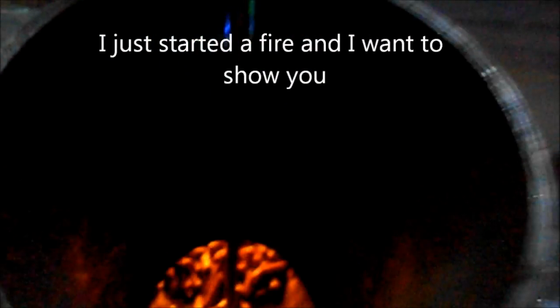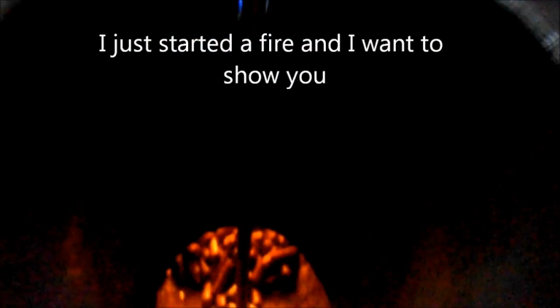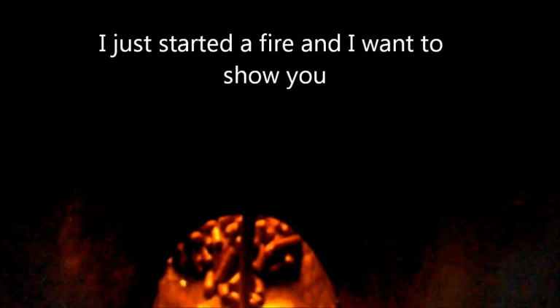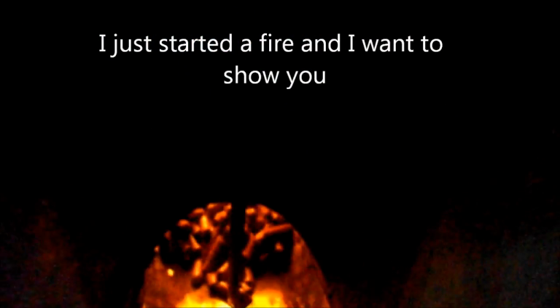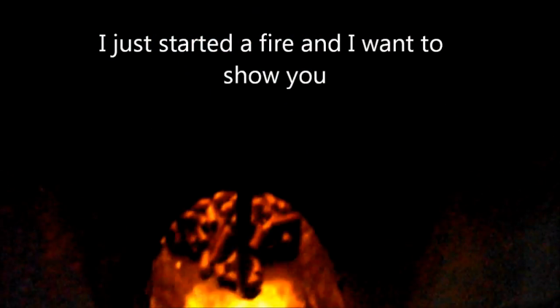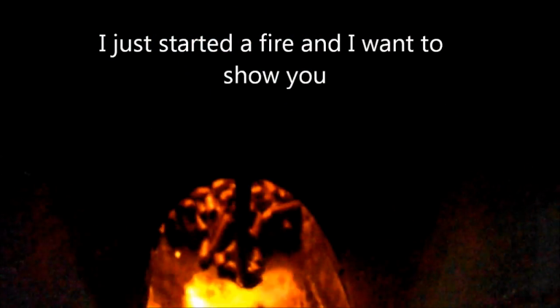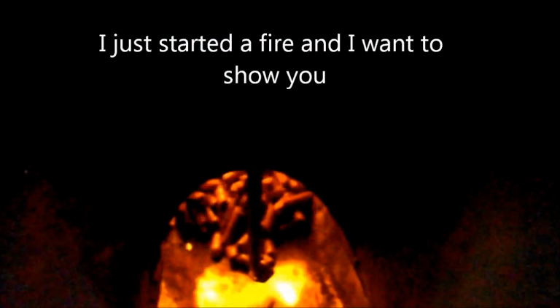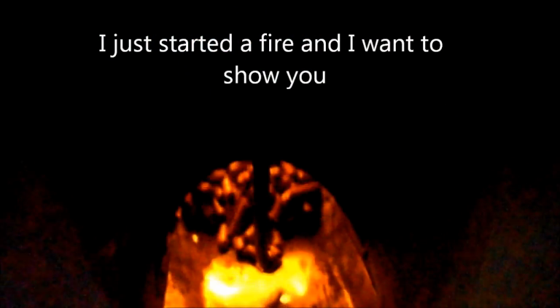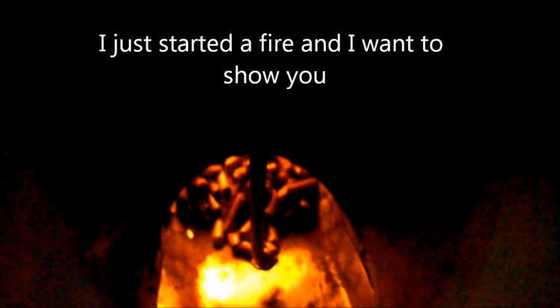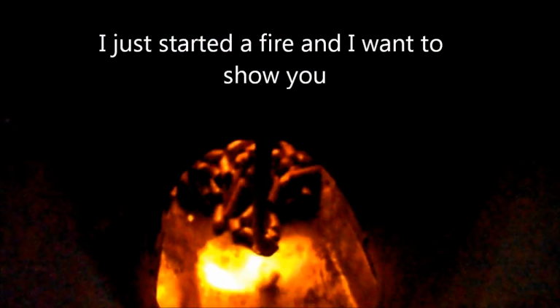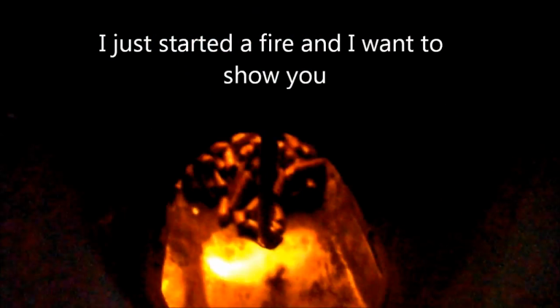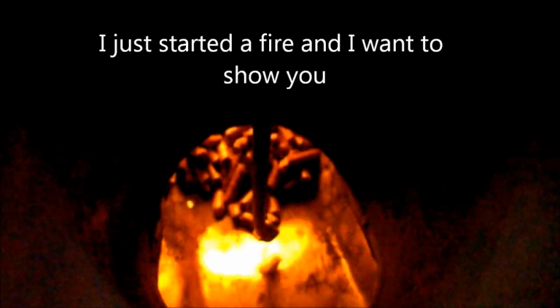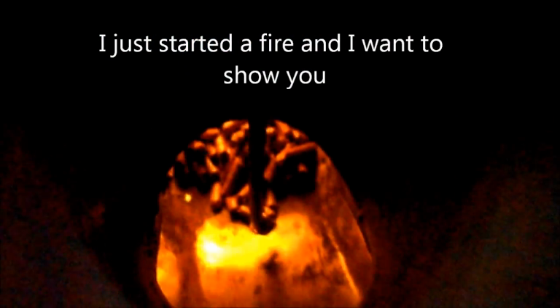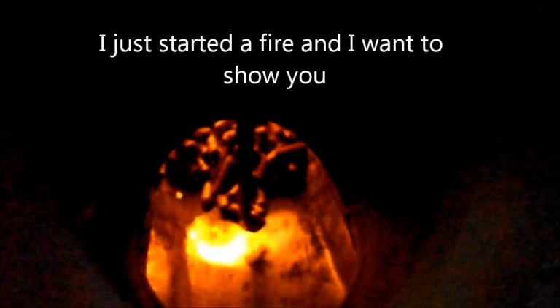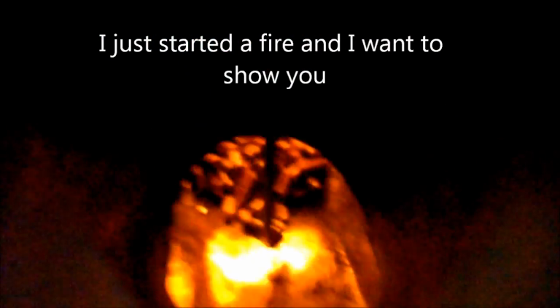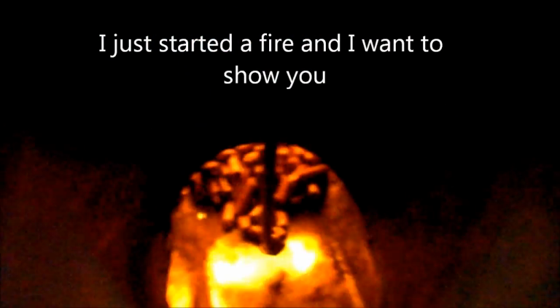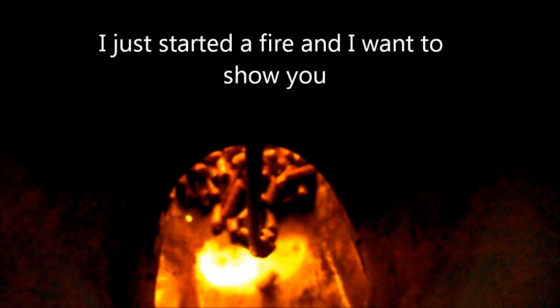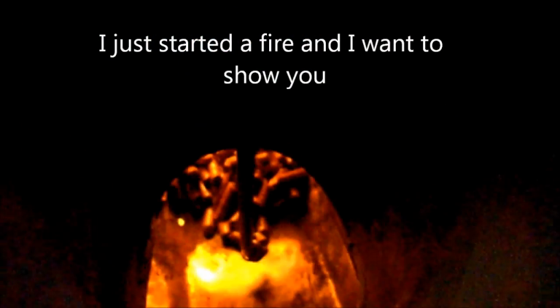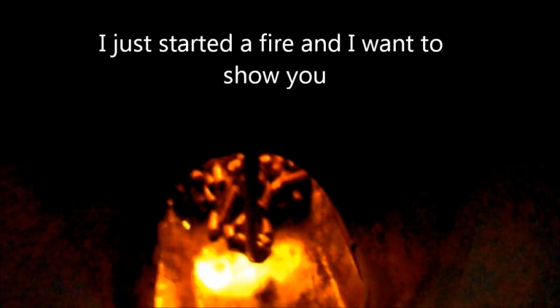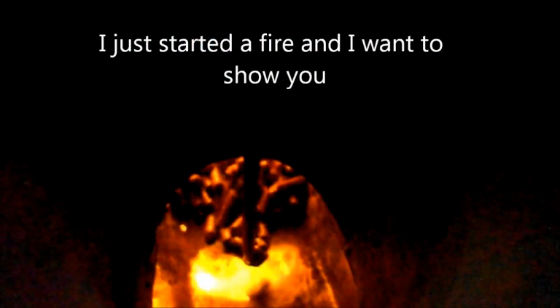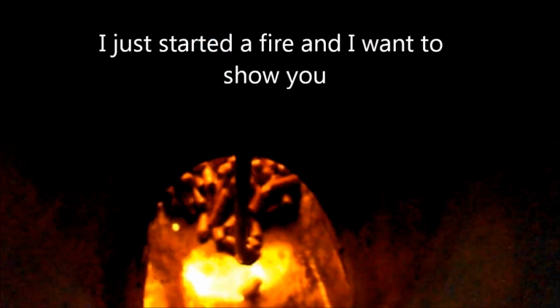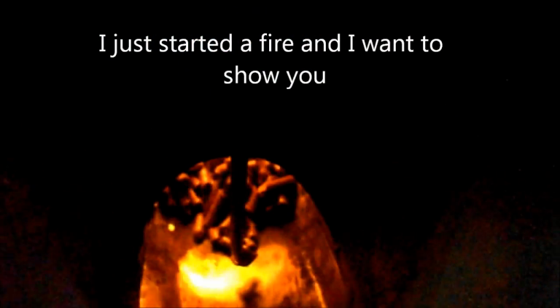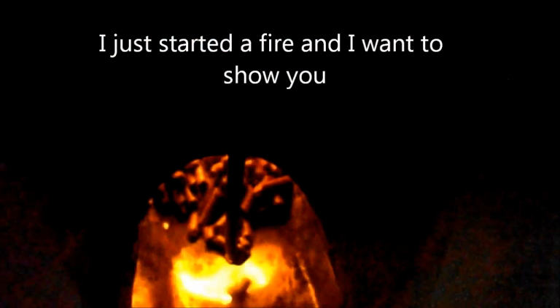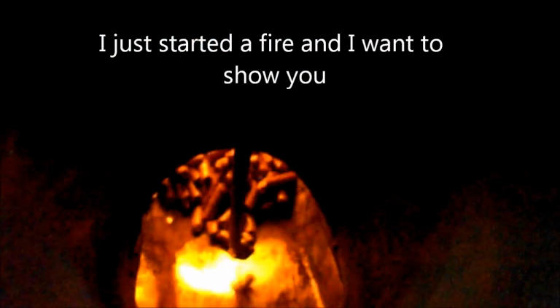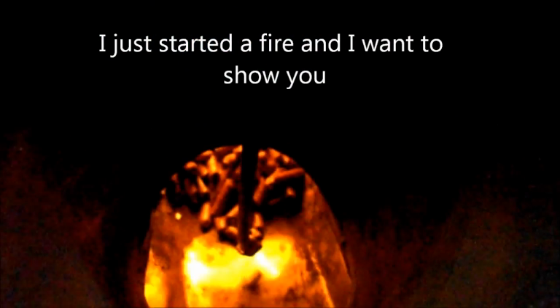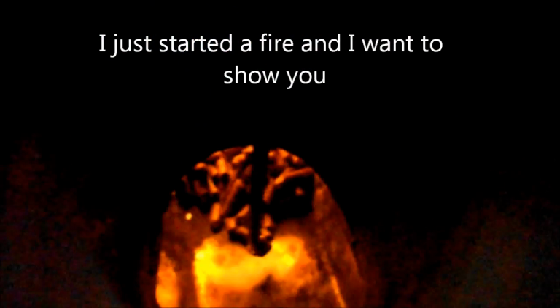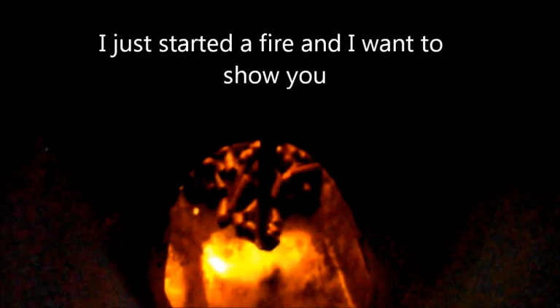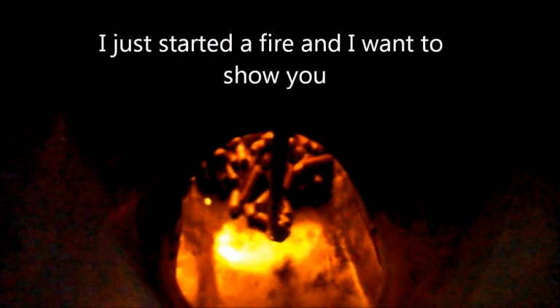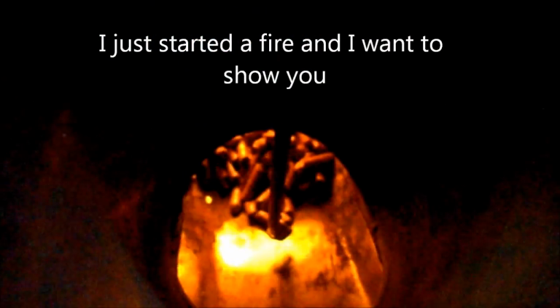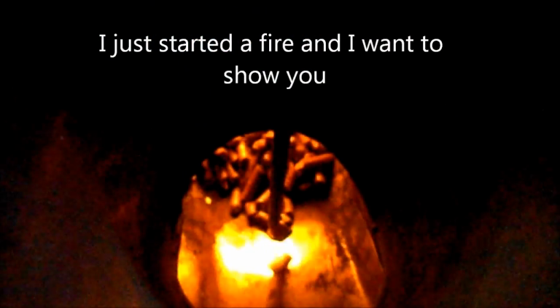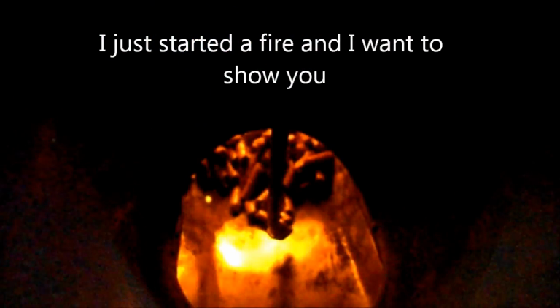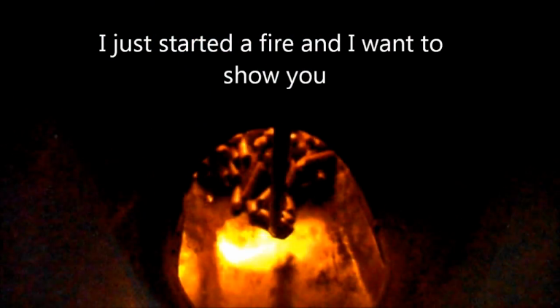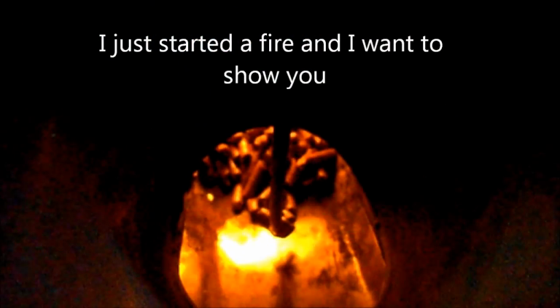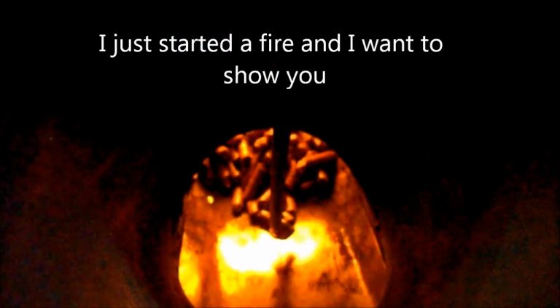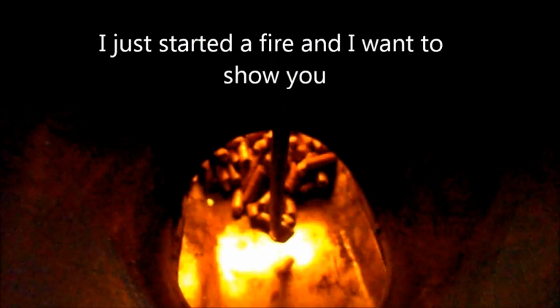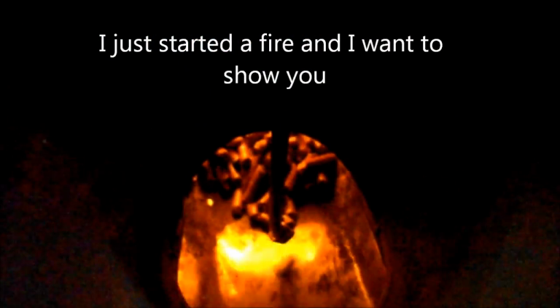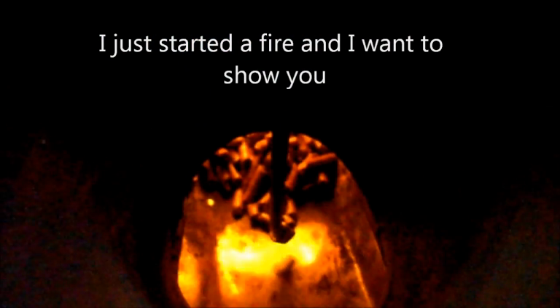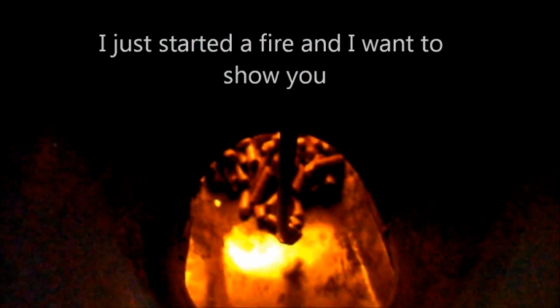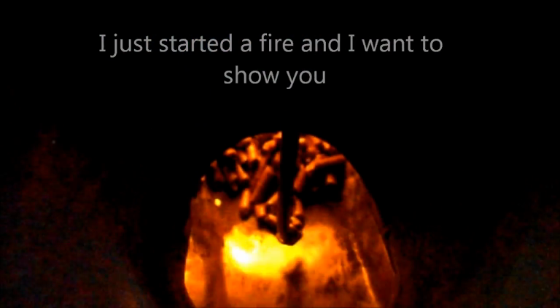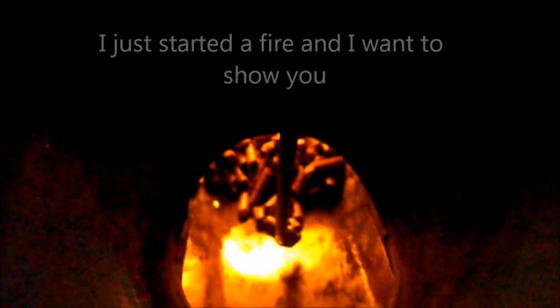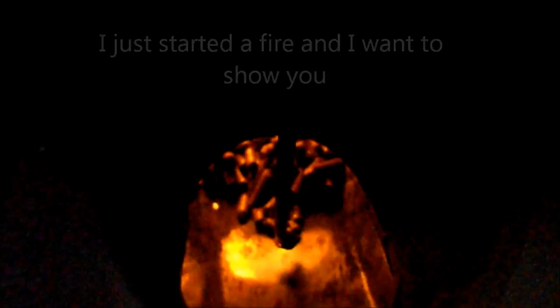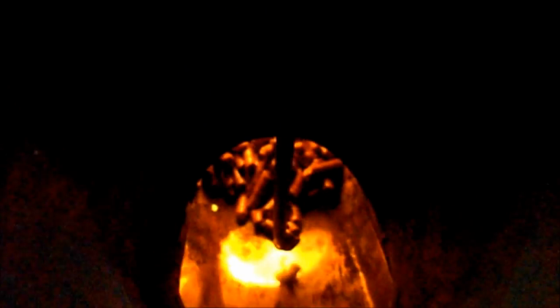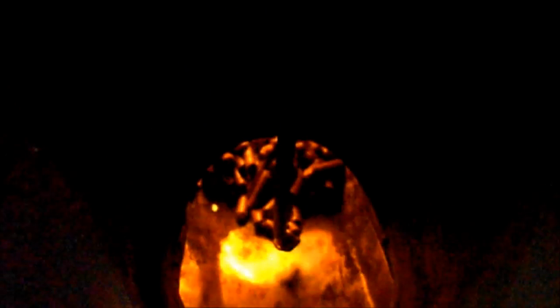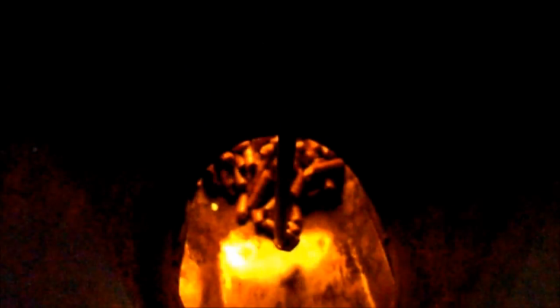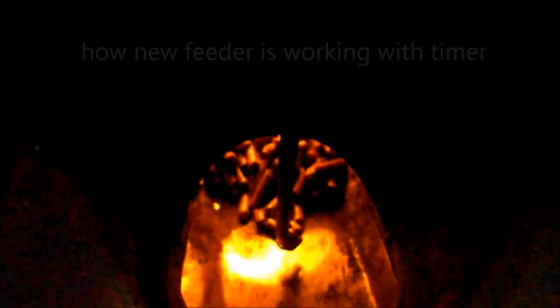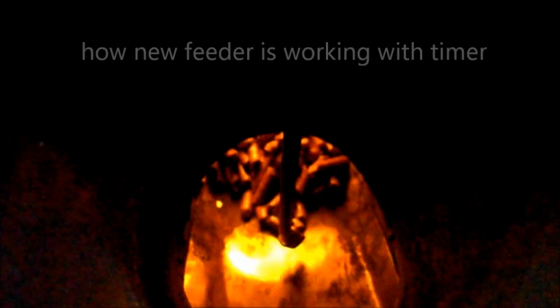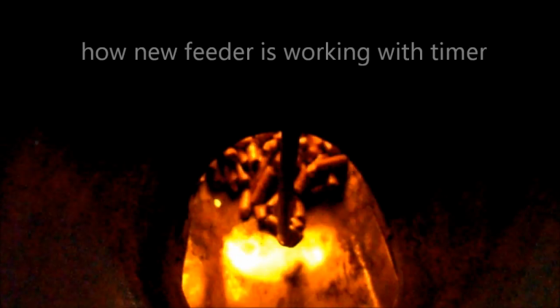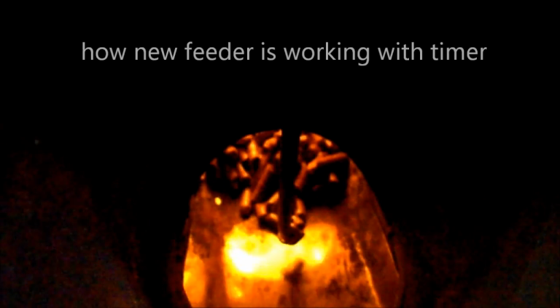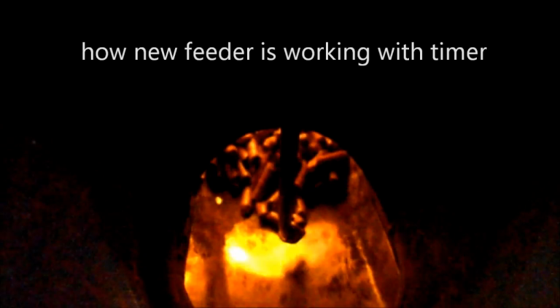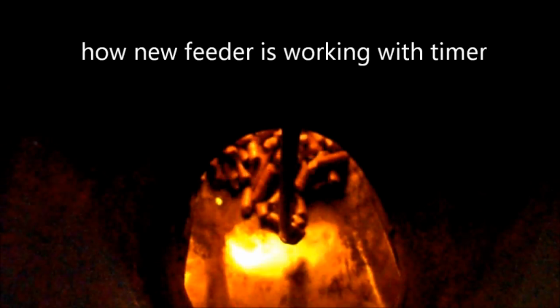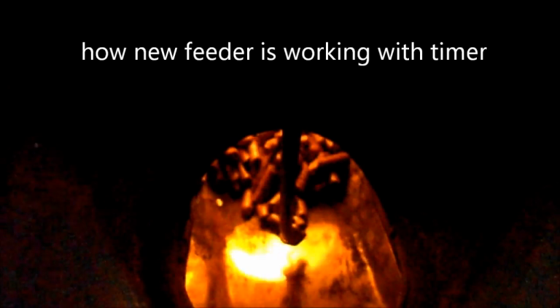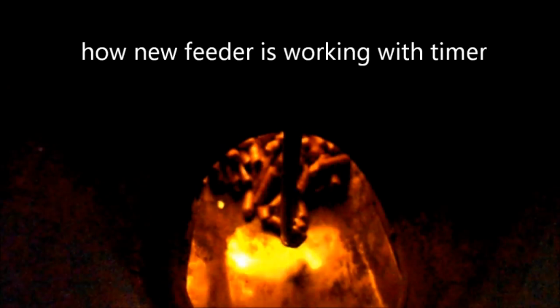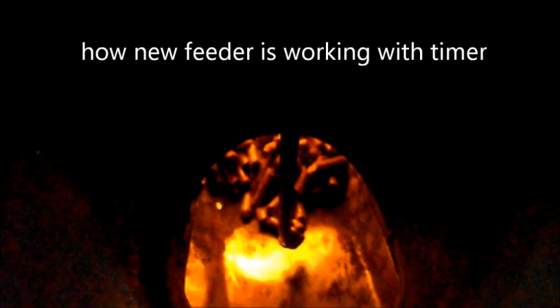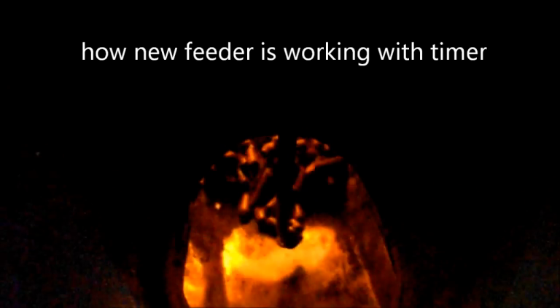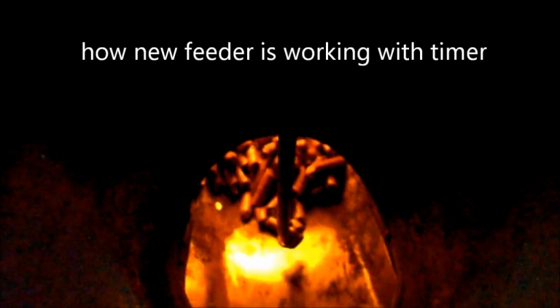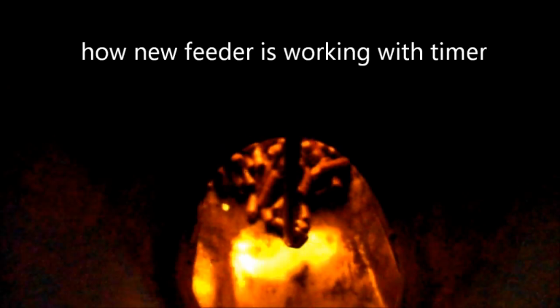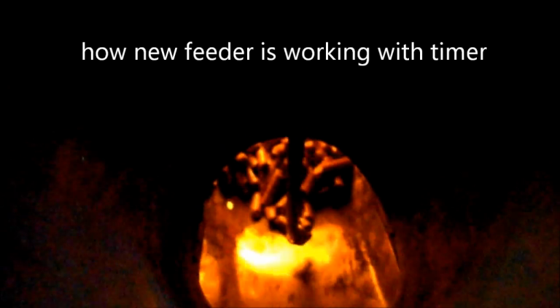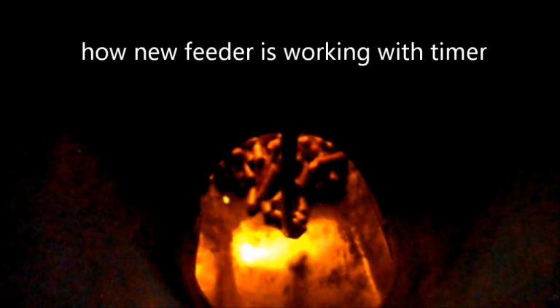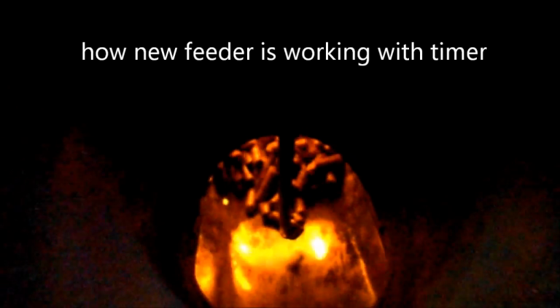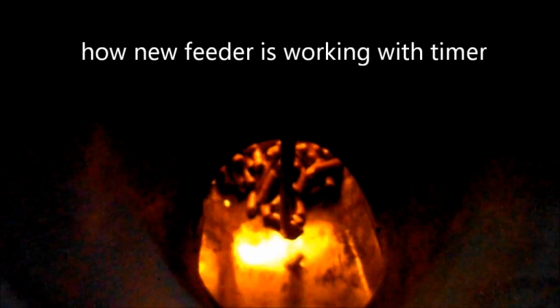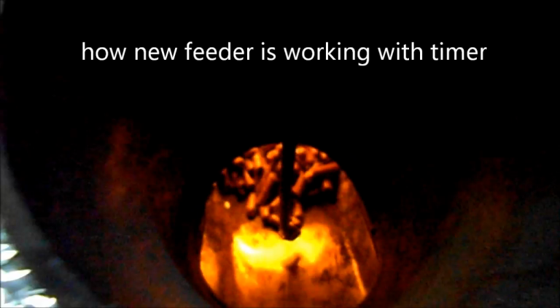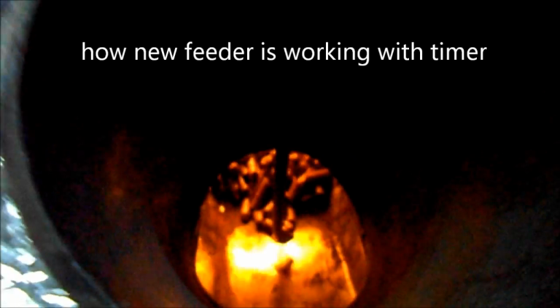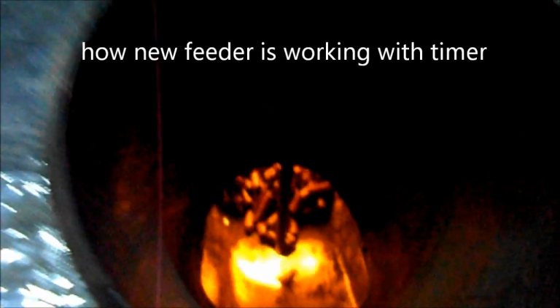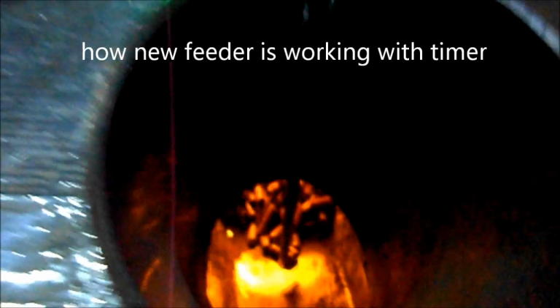I just started the fire and I want to show you how your feeder is working.